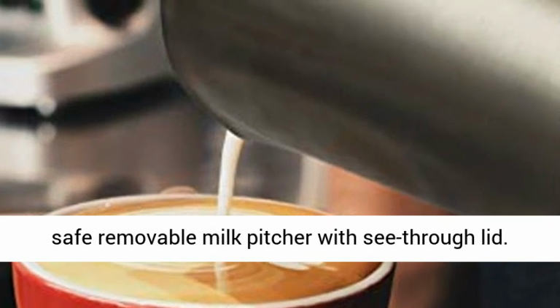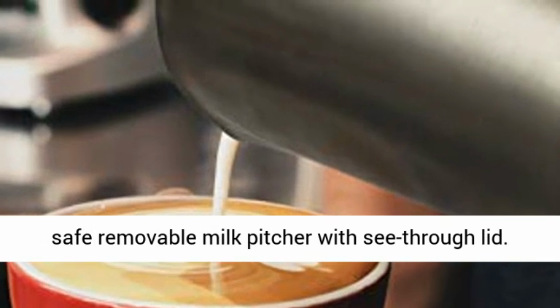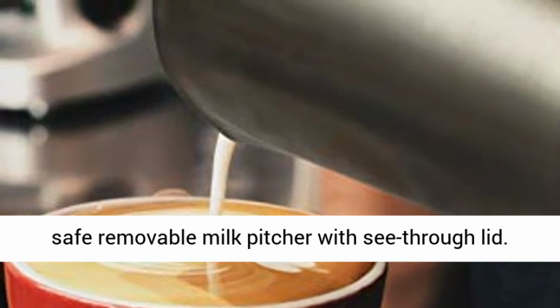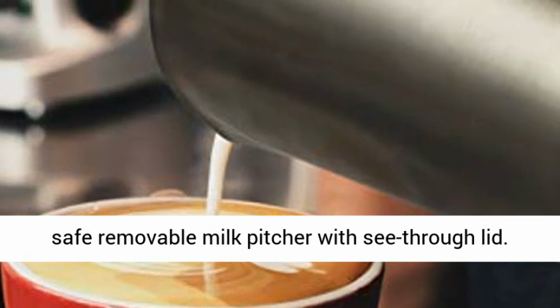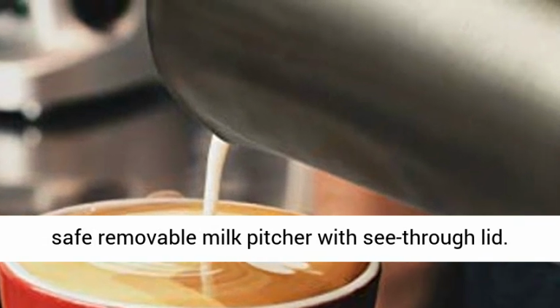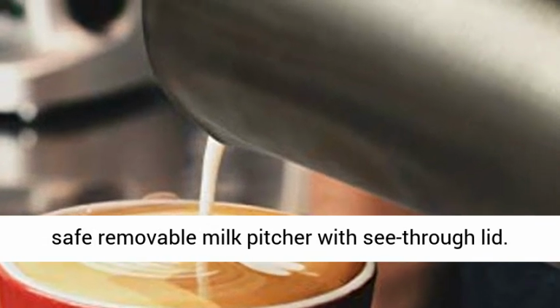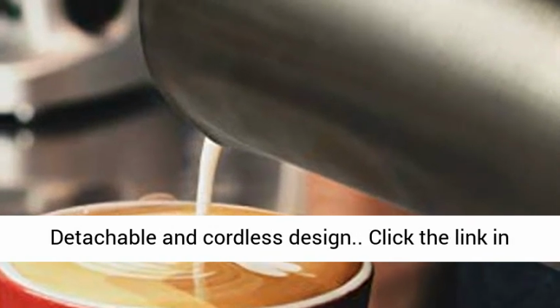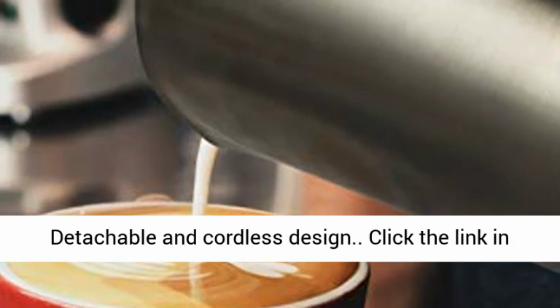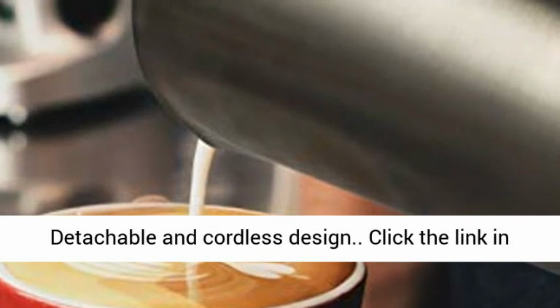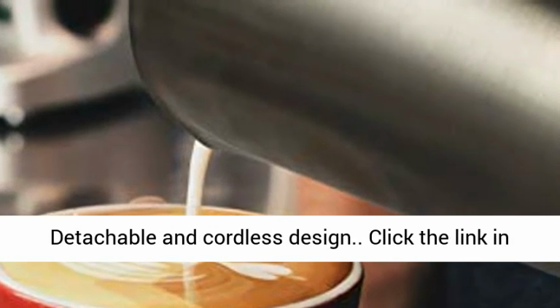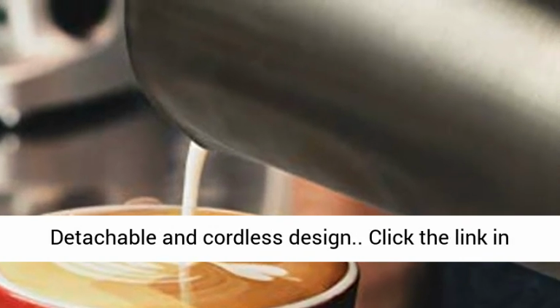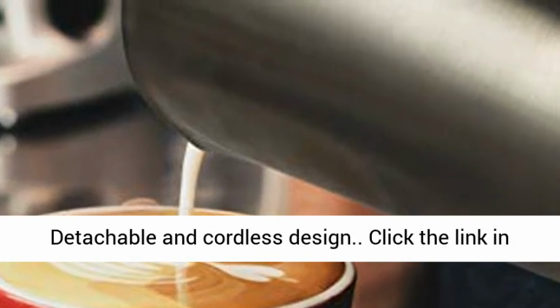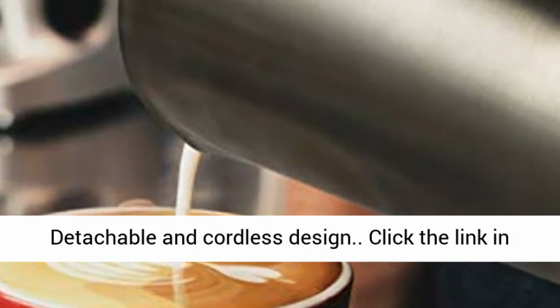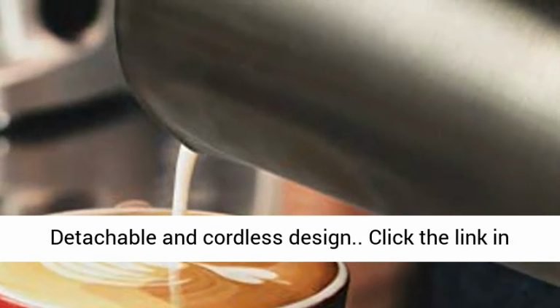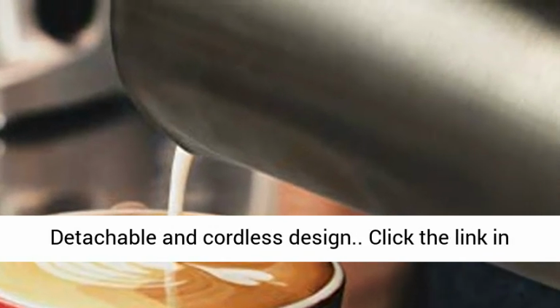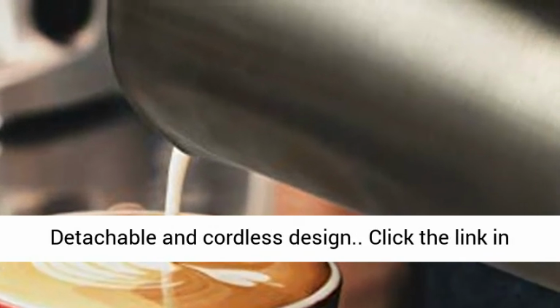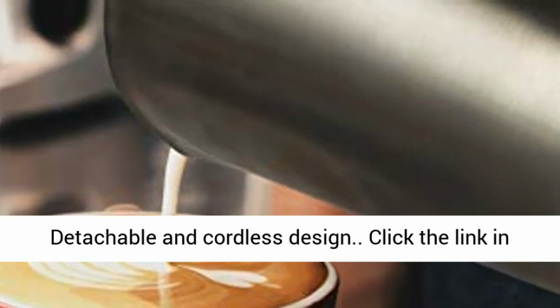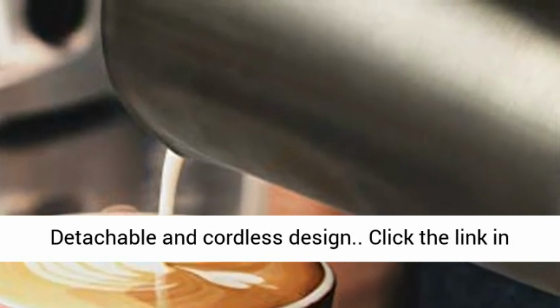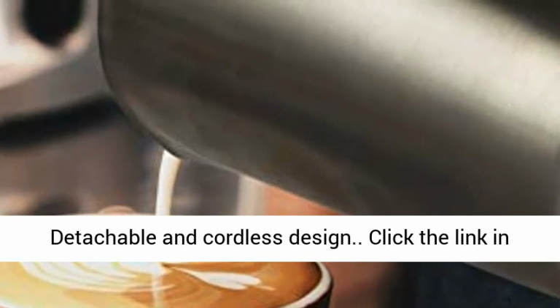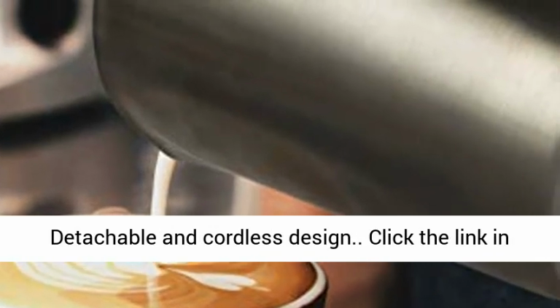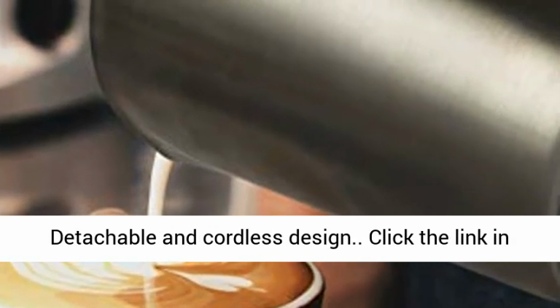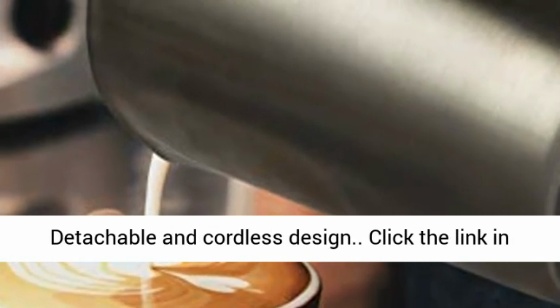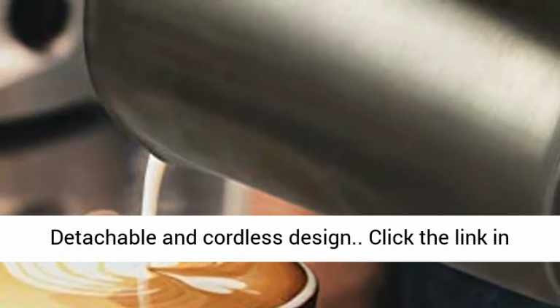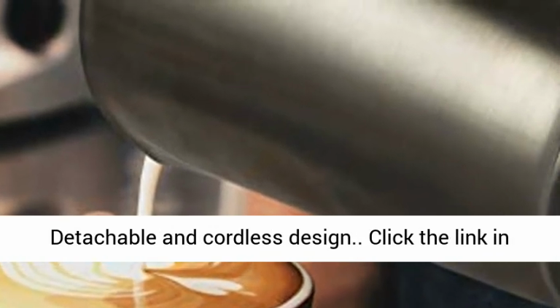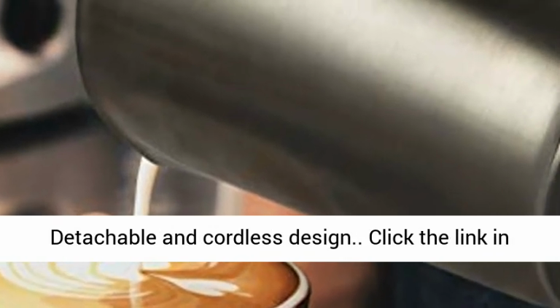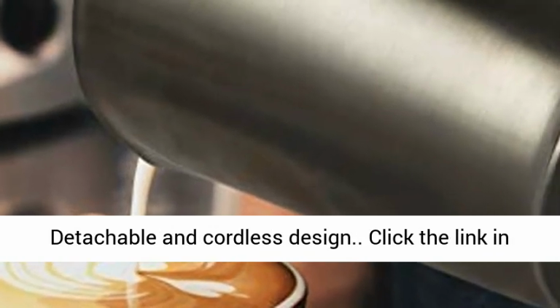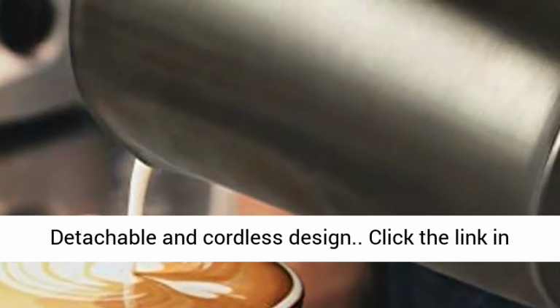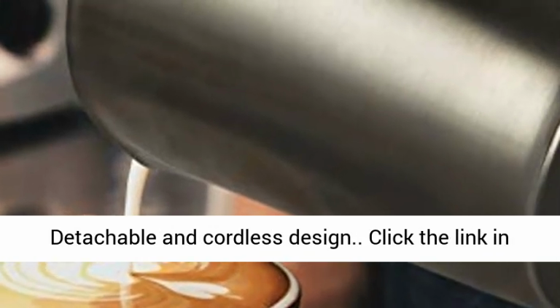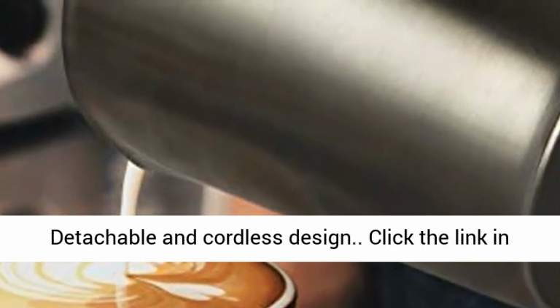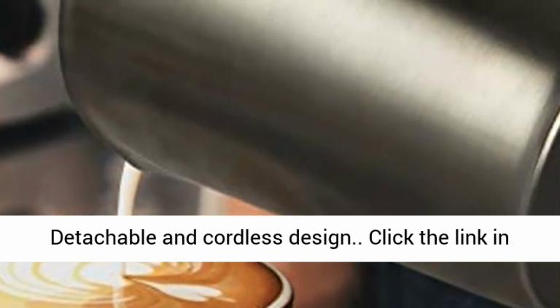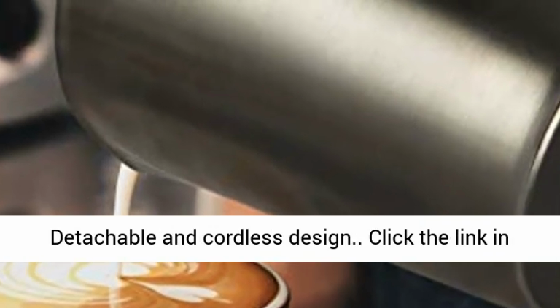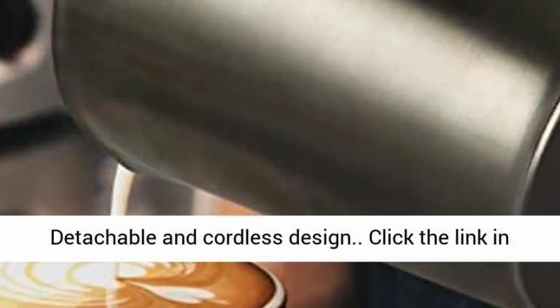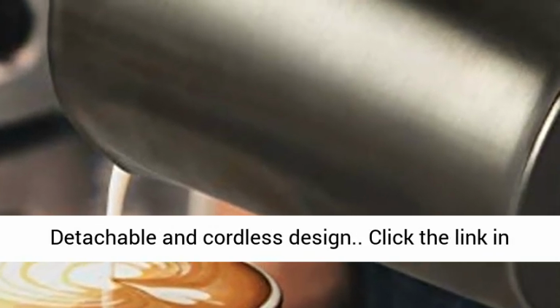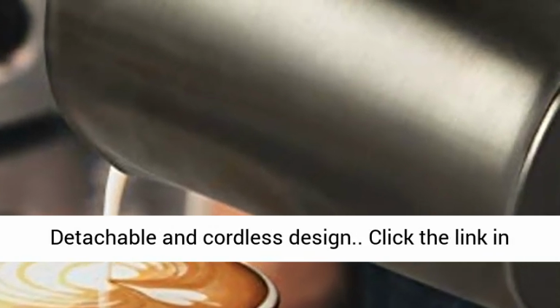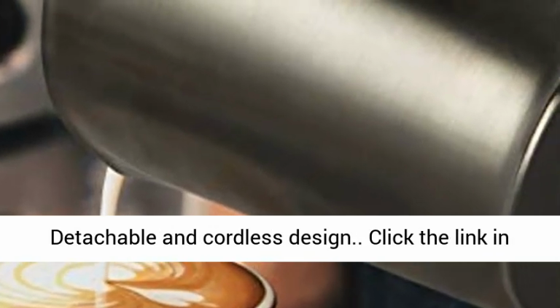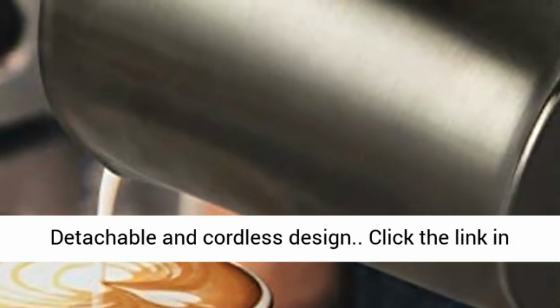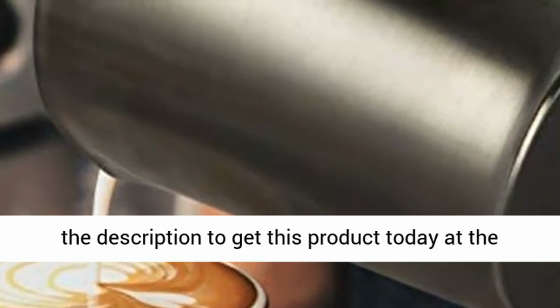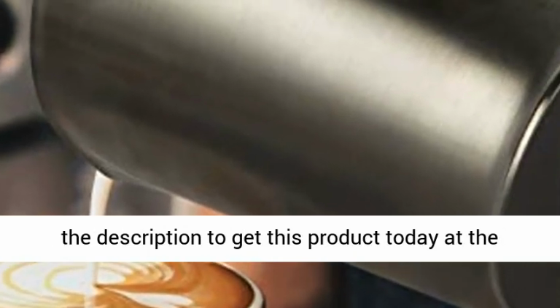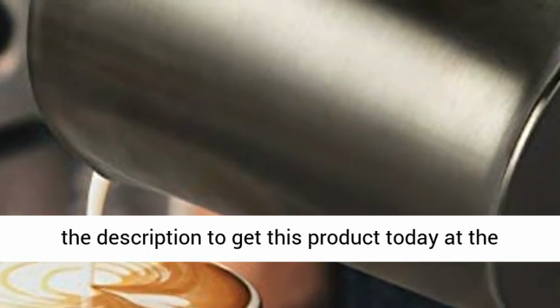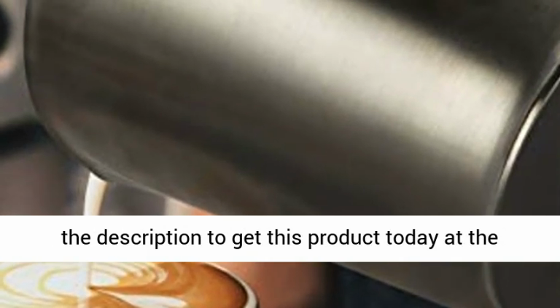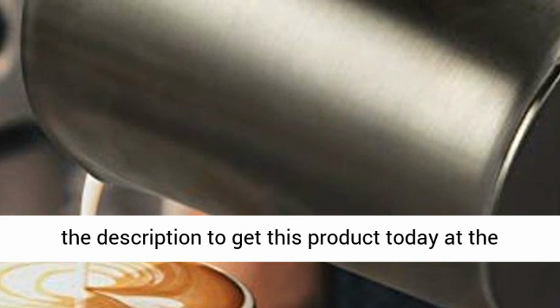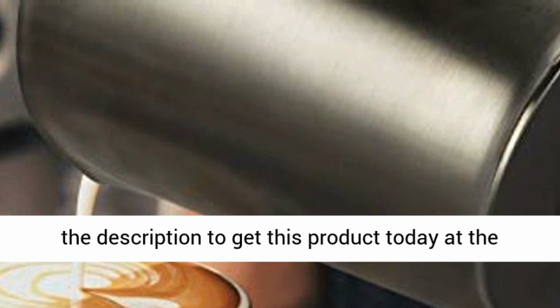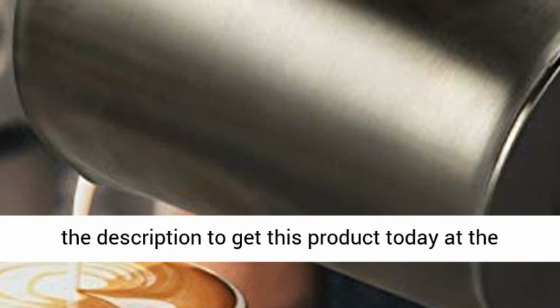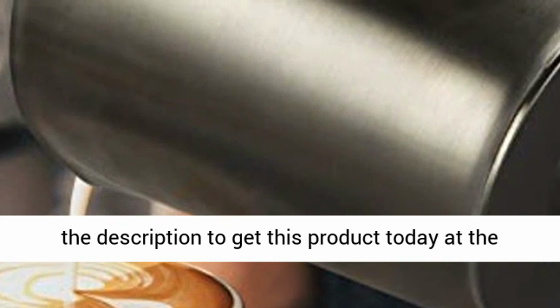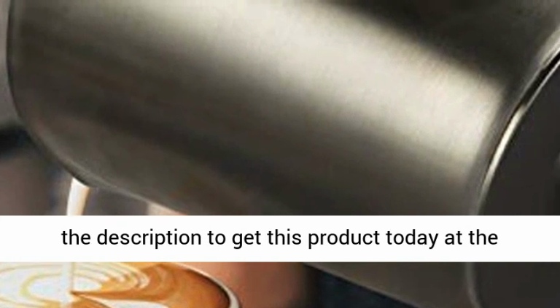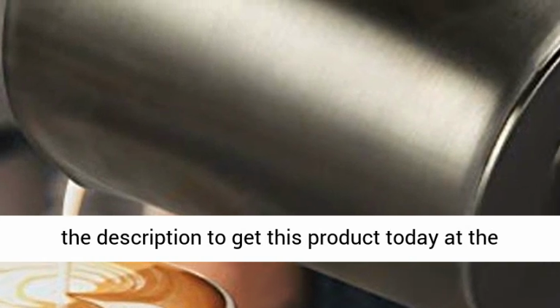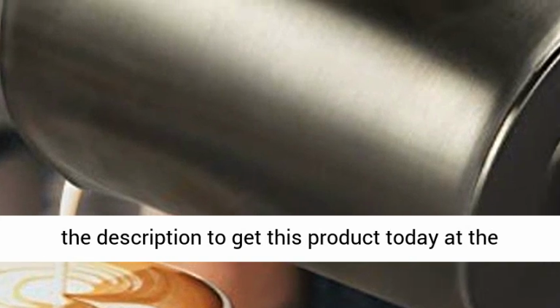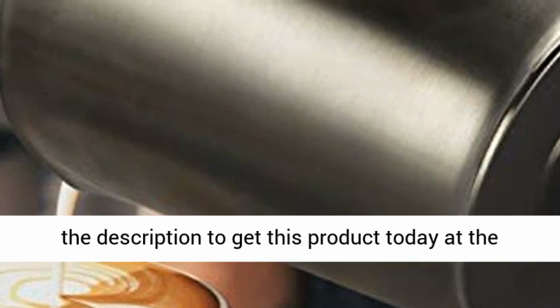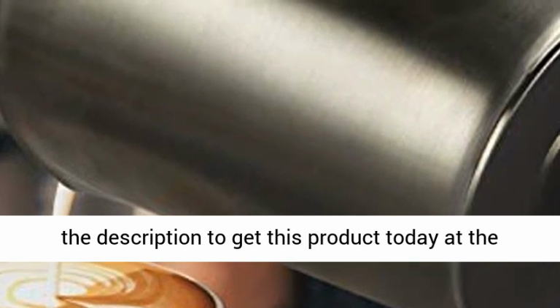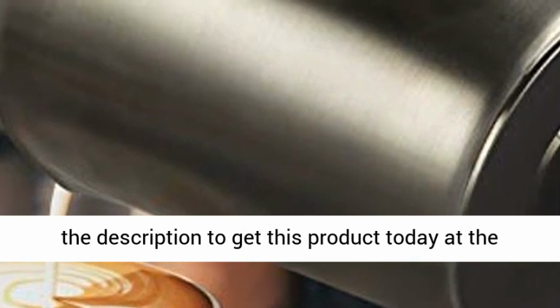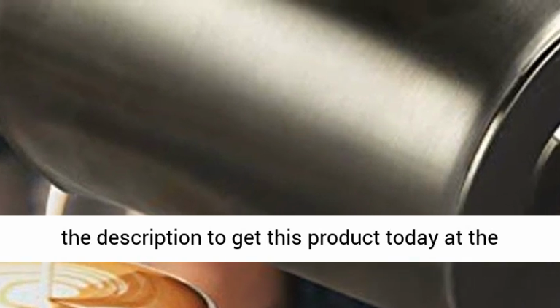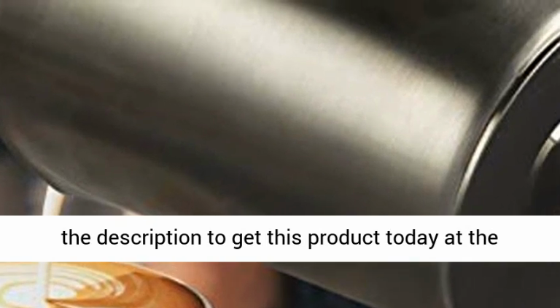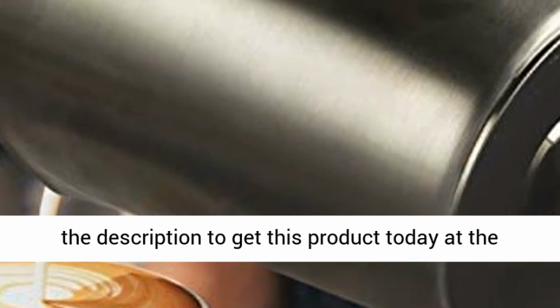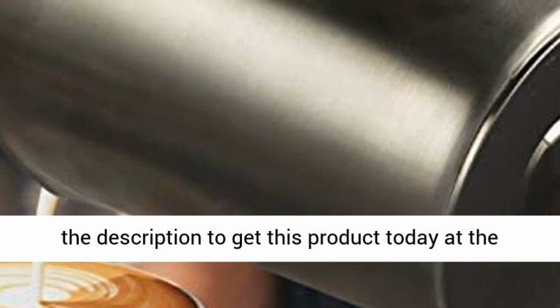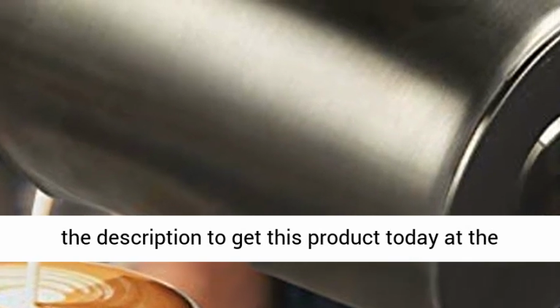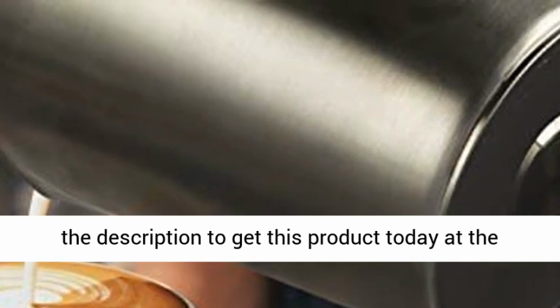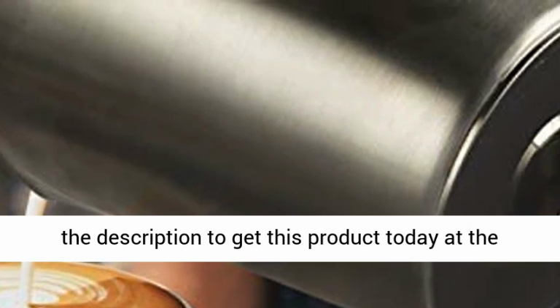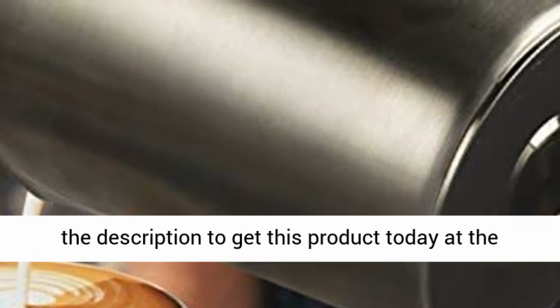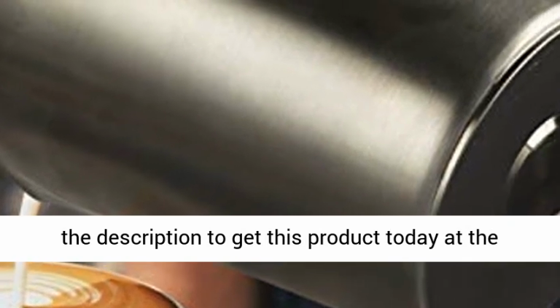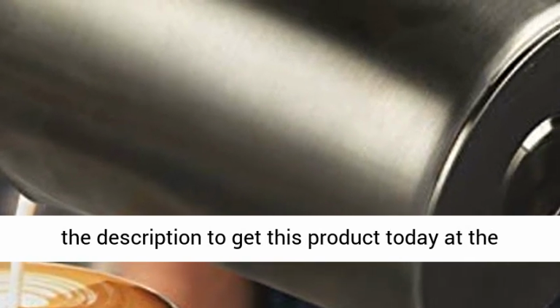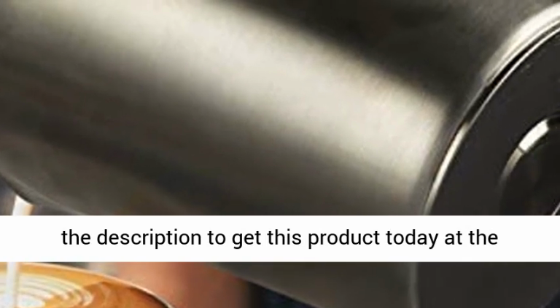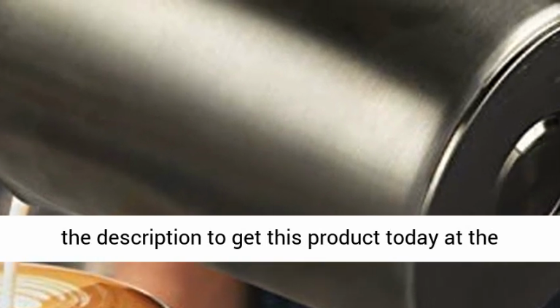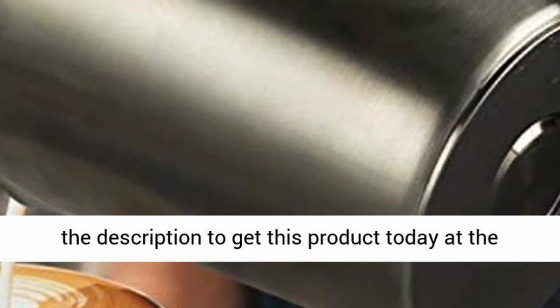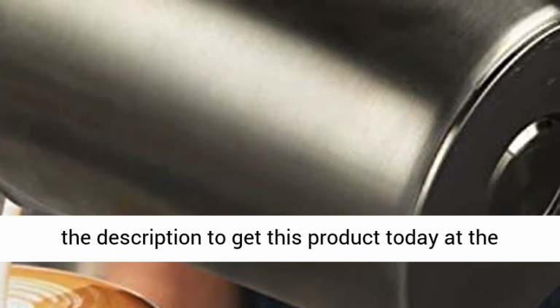Dishwasher safe removable milk pitcher with see-through lid. Detachable and cordless design. Click the link in the description to get this product today at the best price.